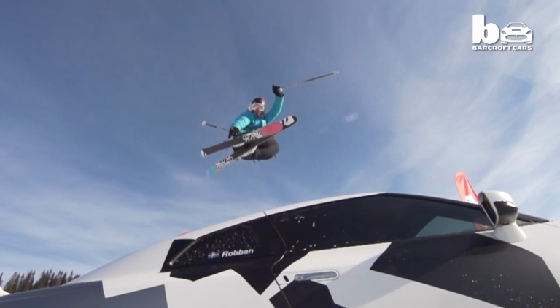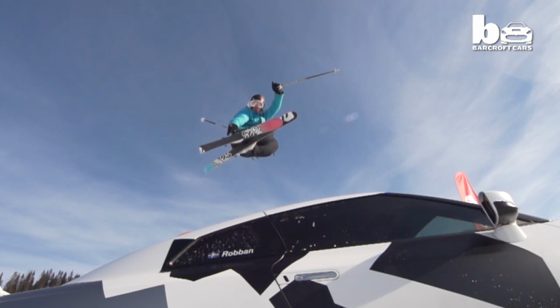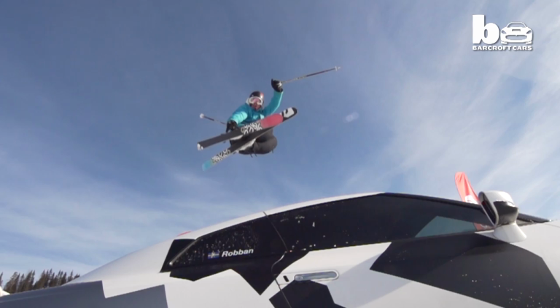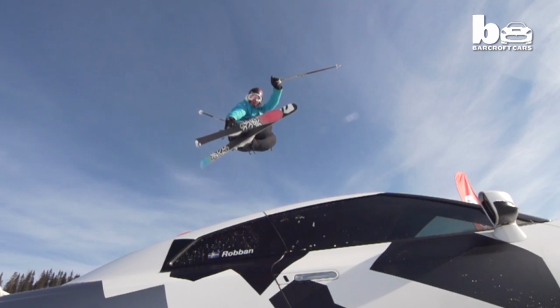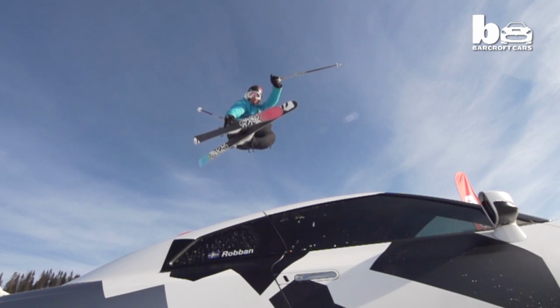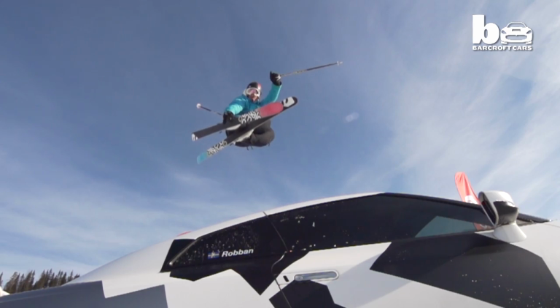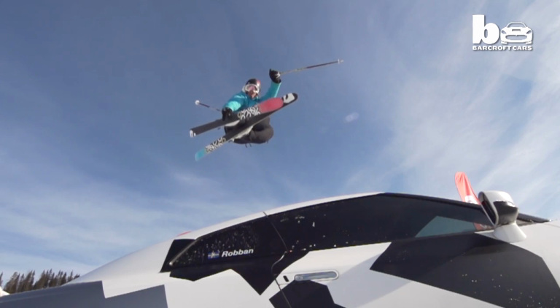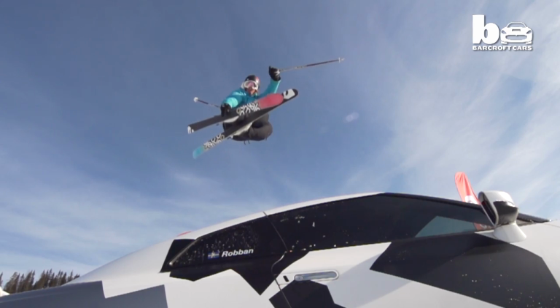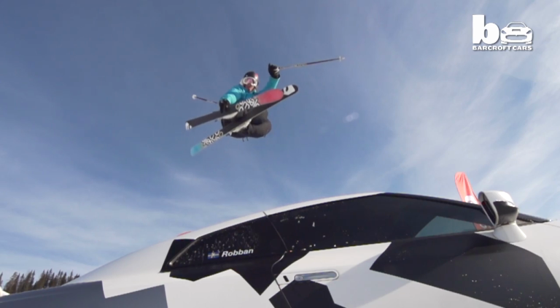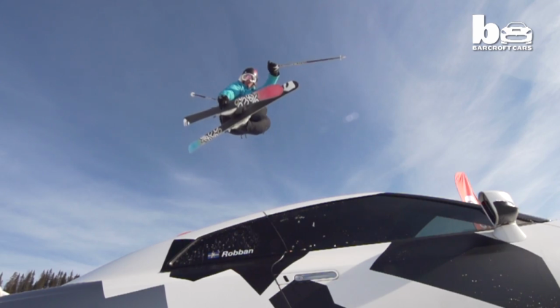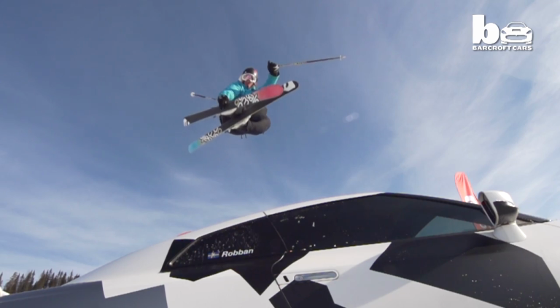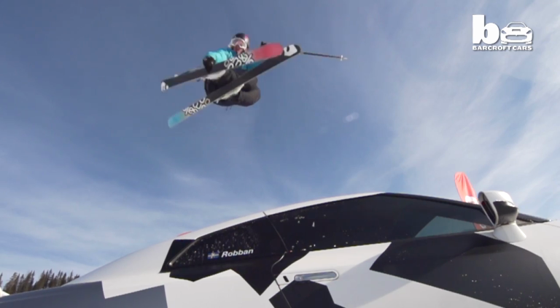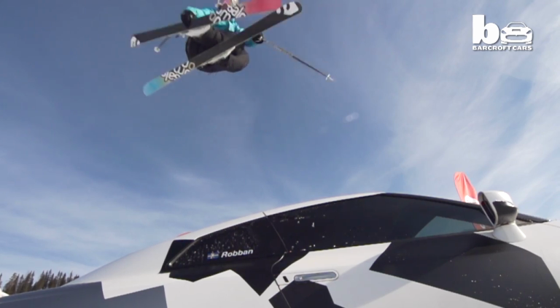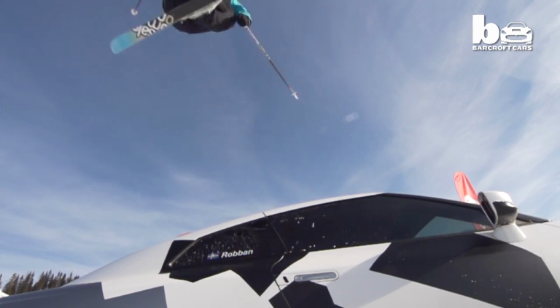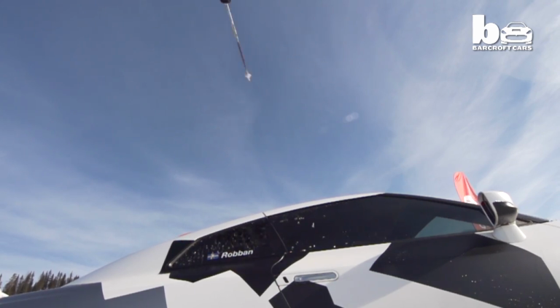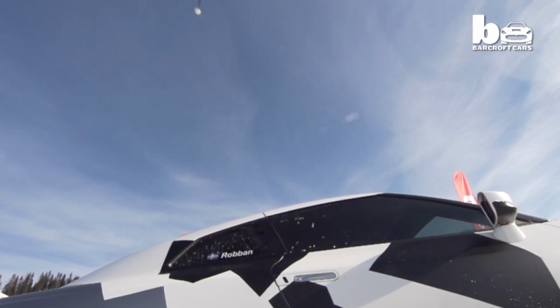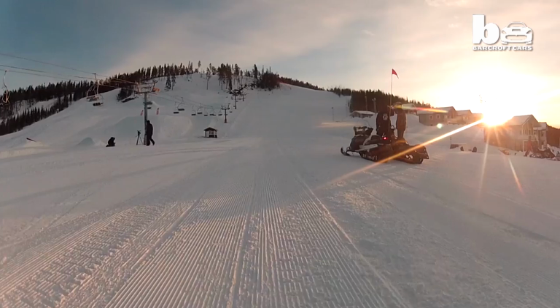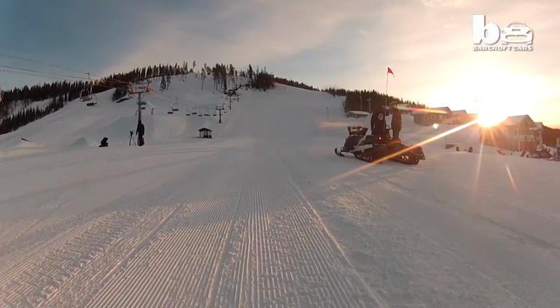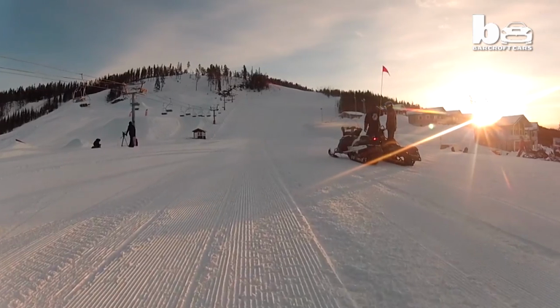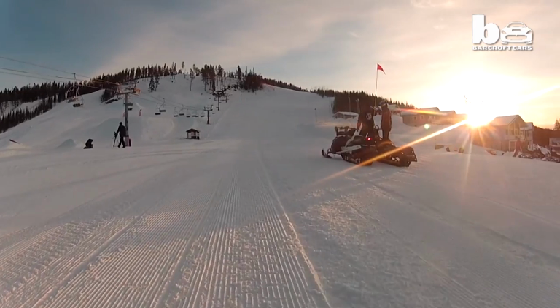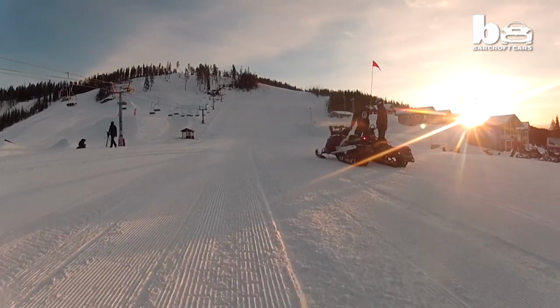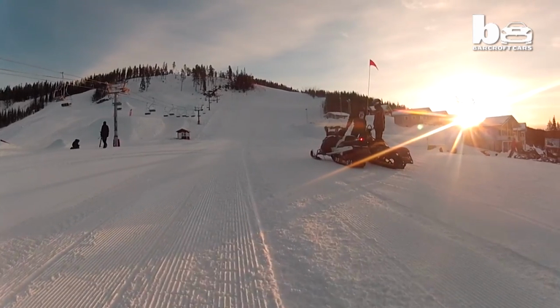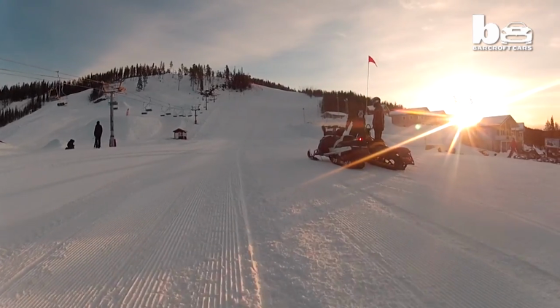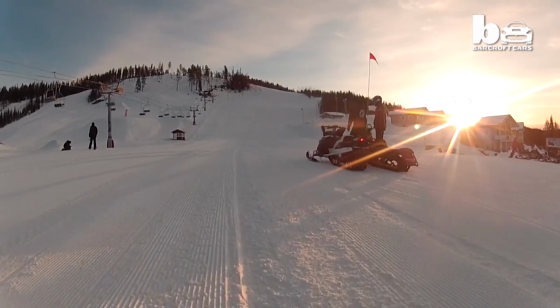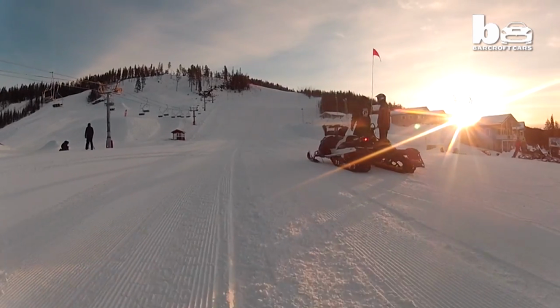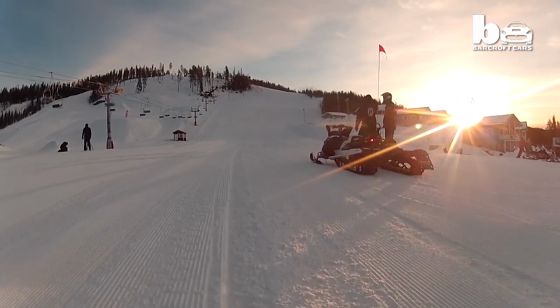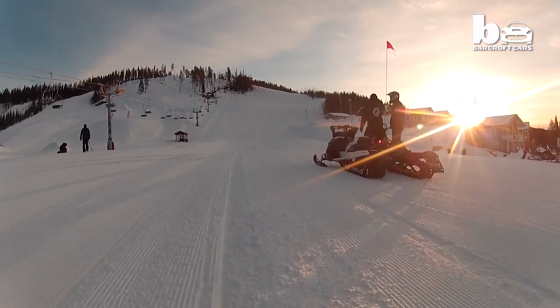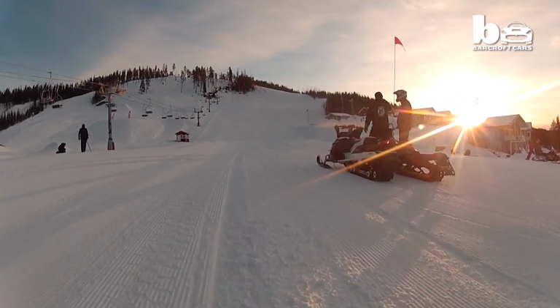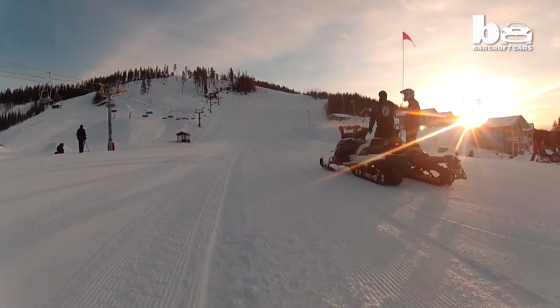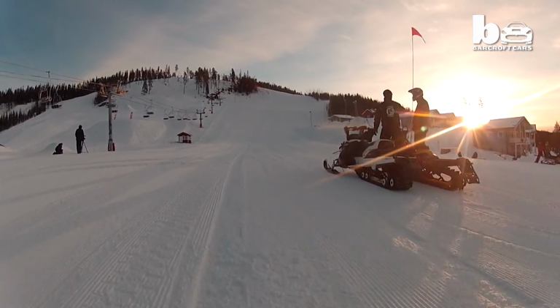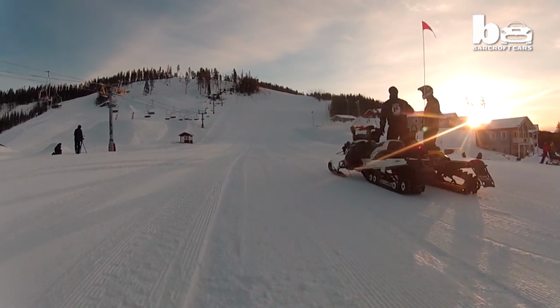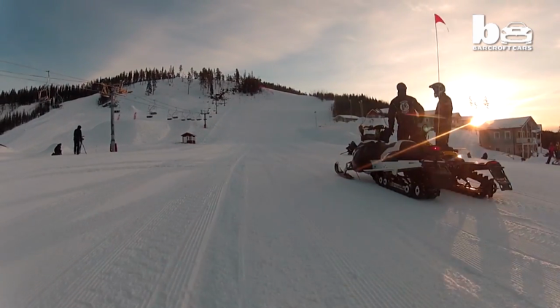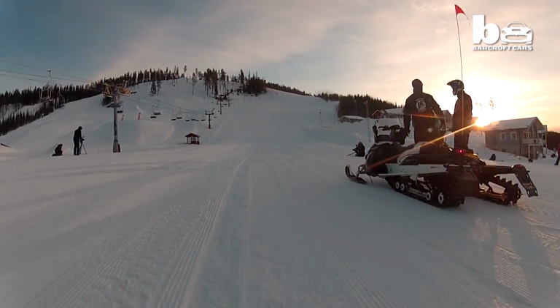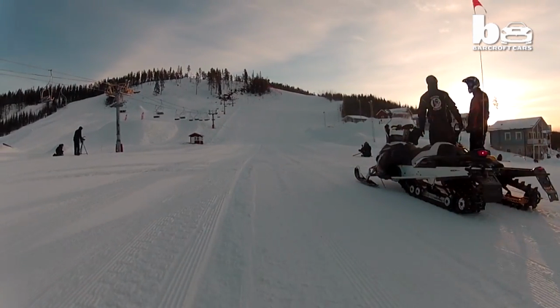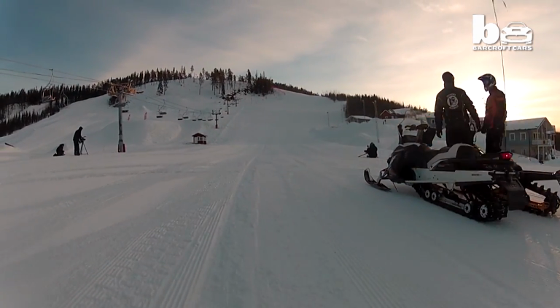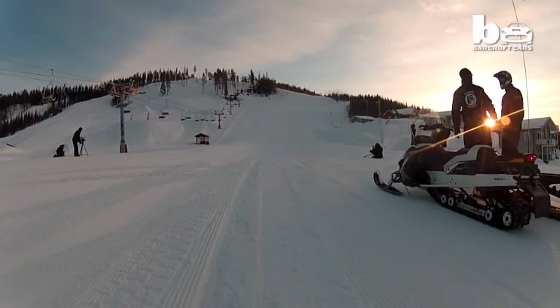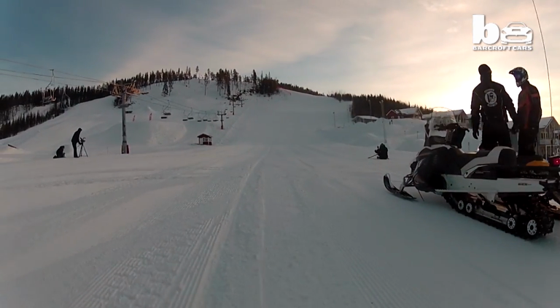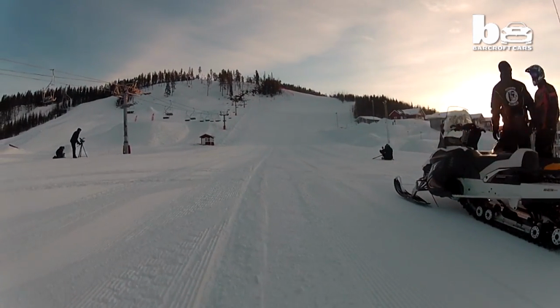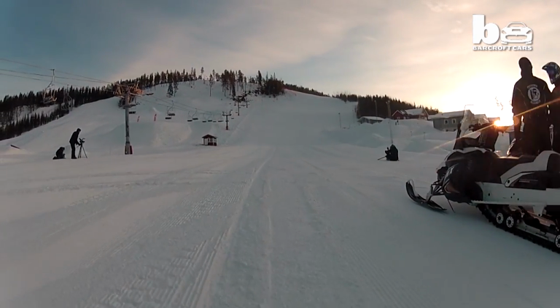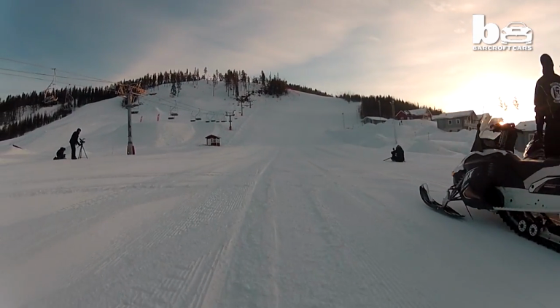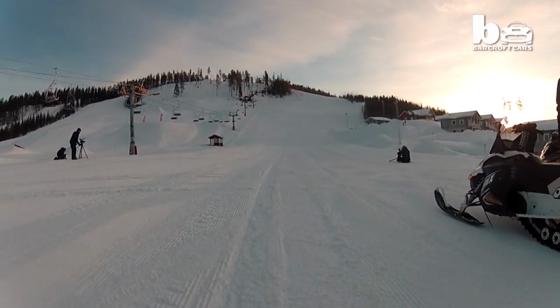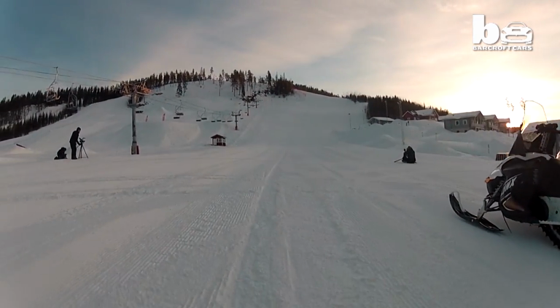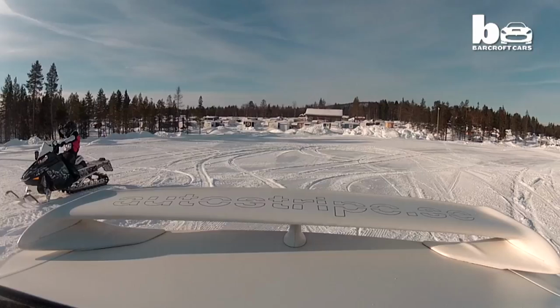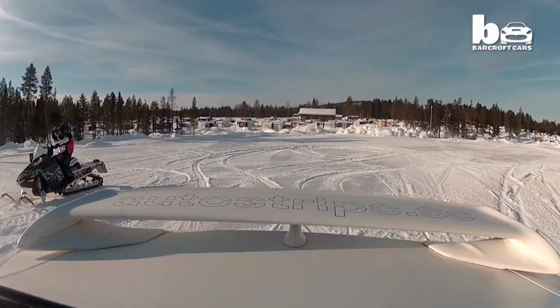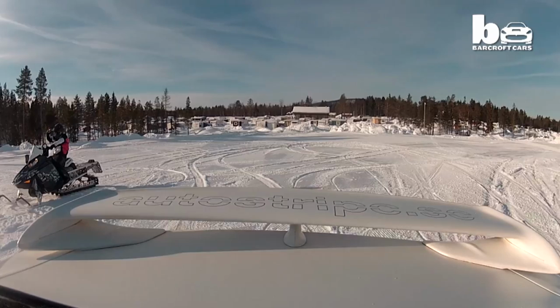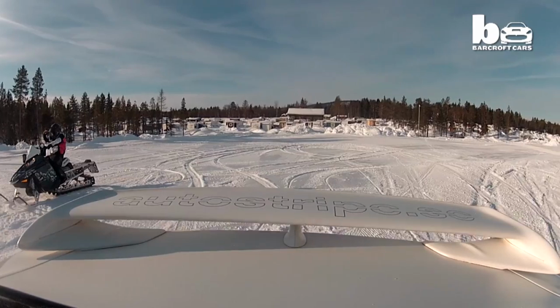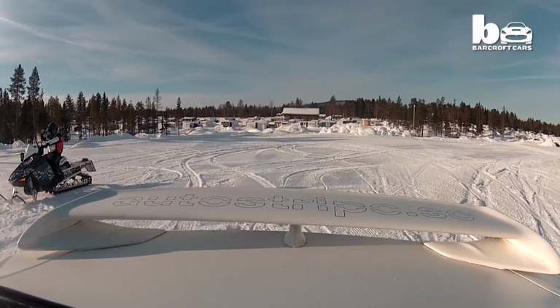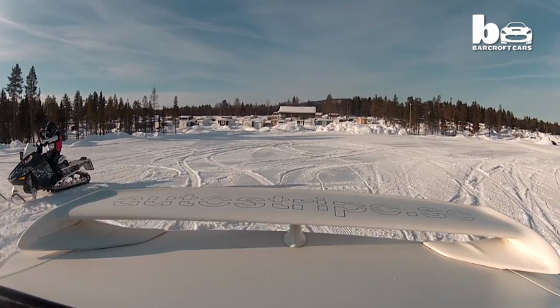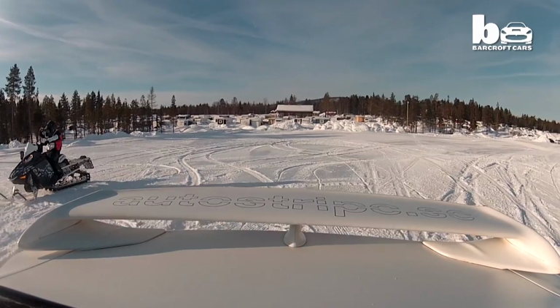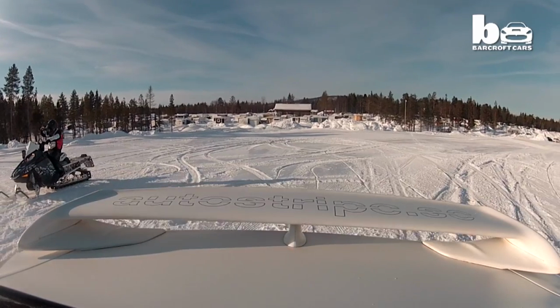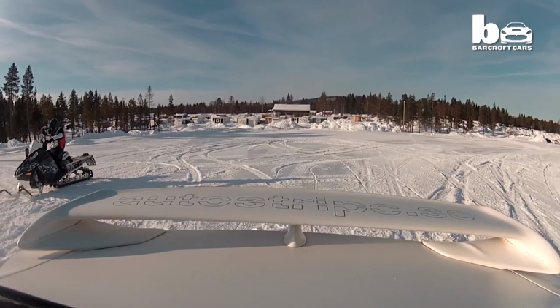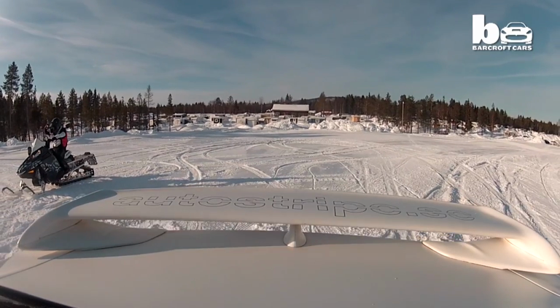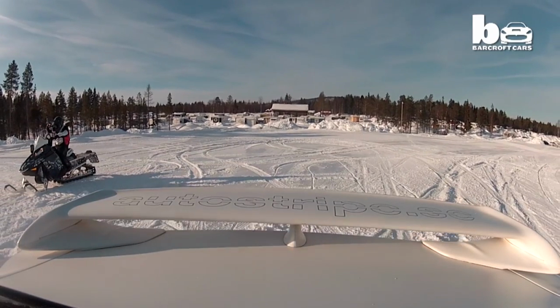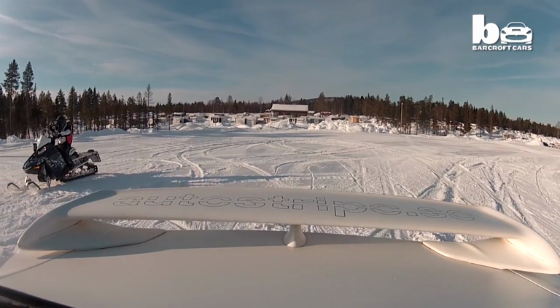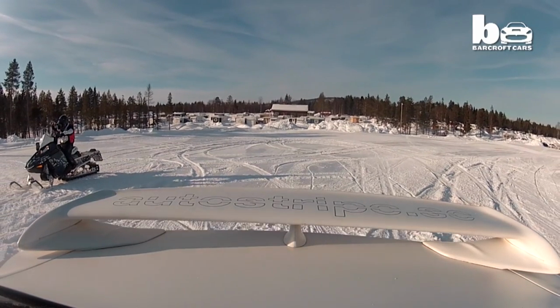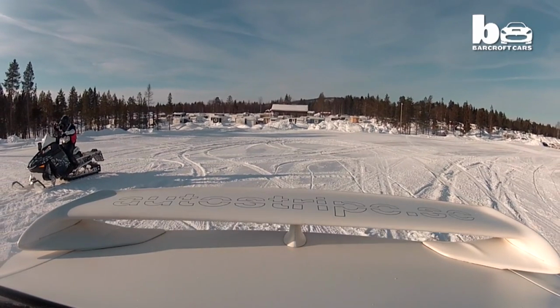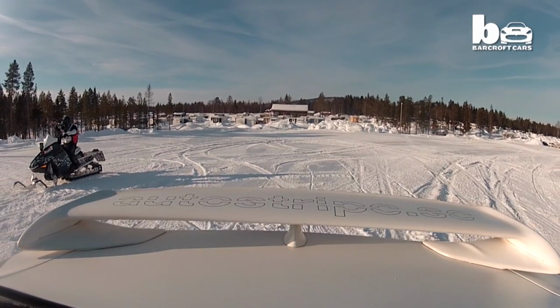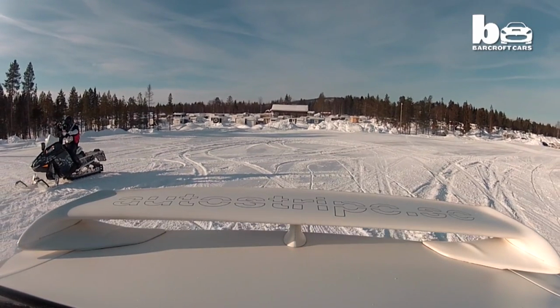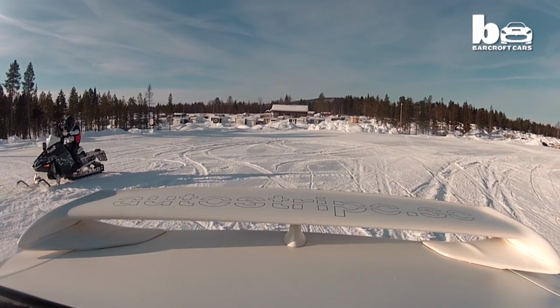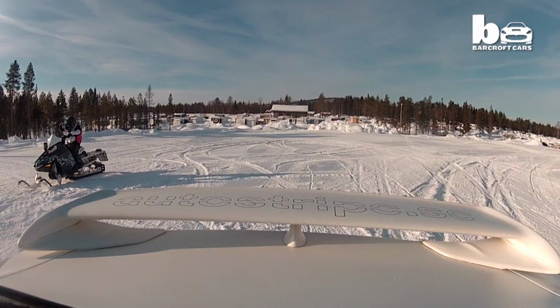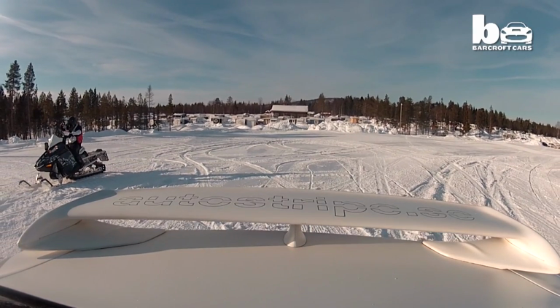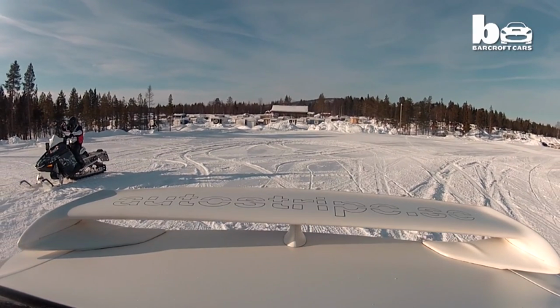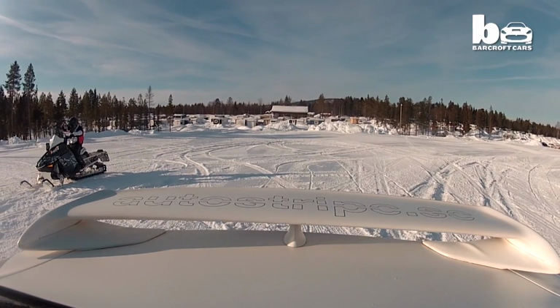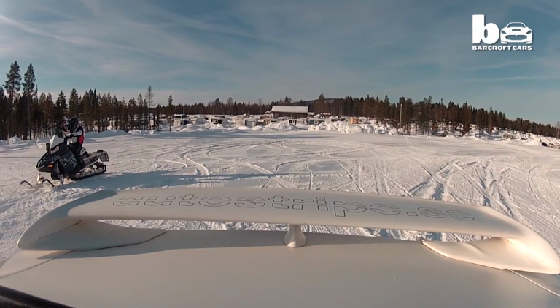The team only have between 7 and 9am to film, before members of the public start coming down the slope in the opposite direction.